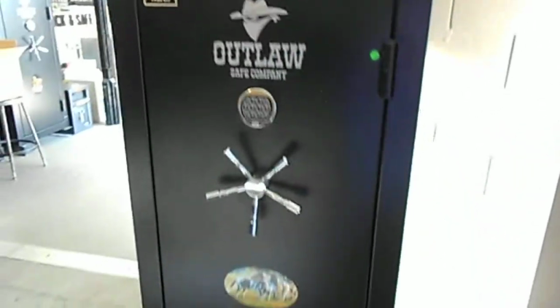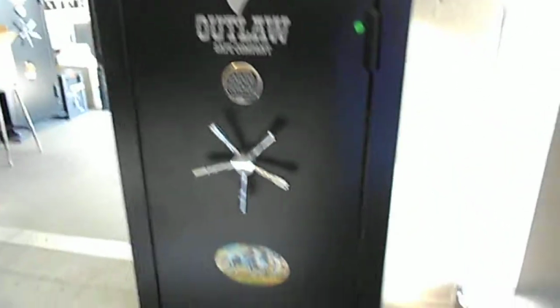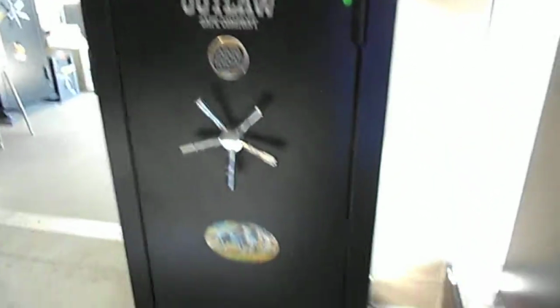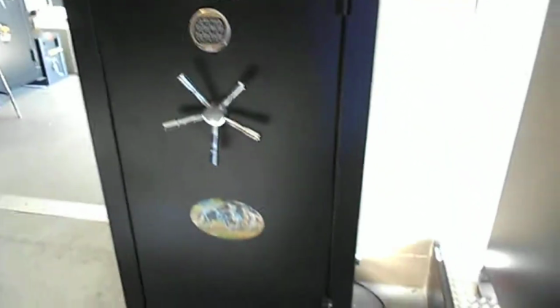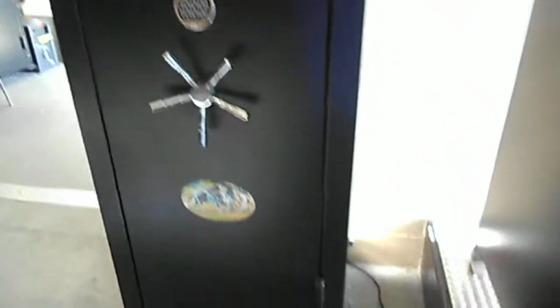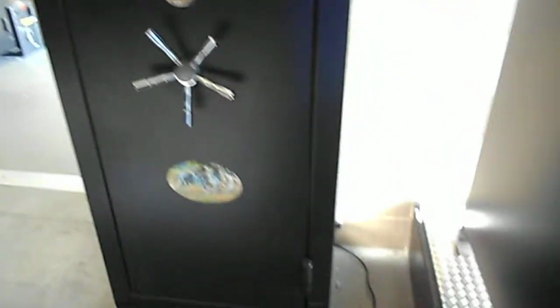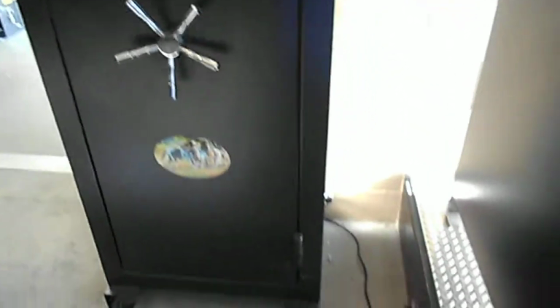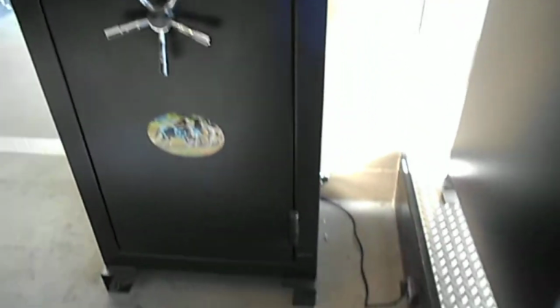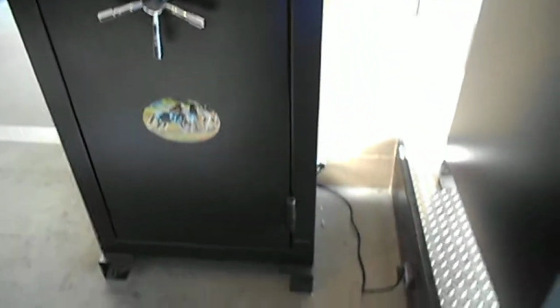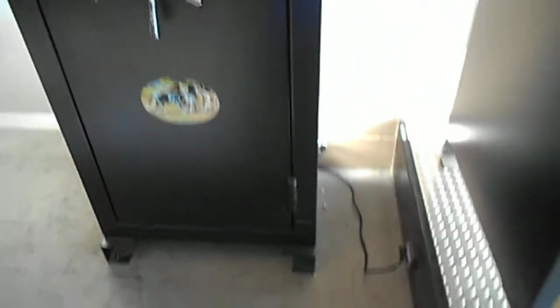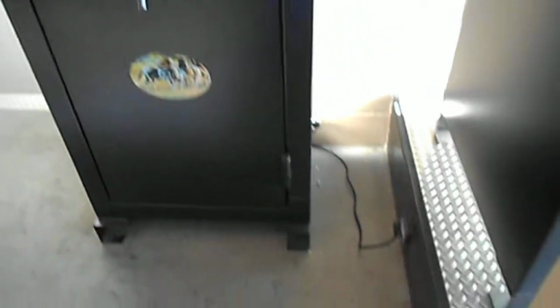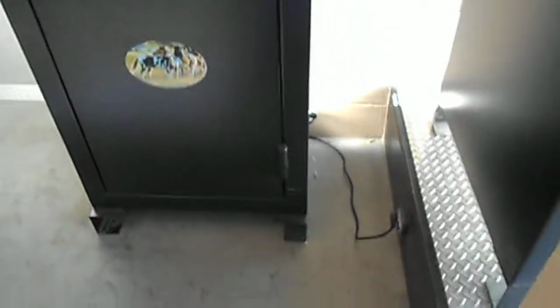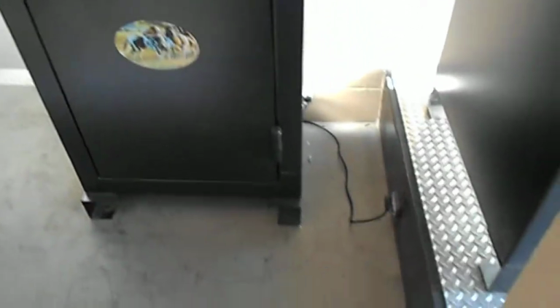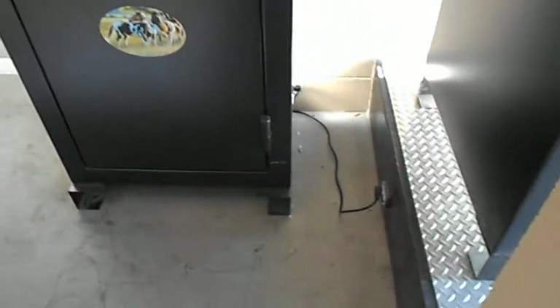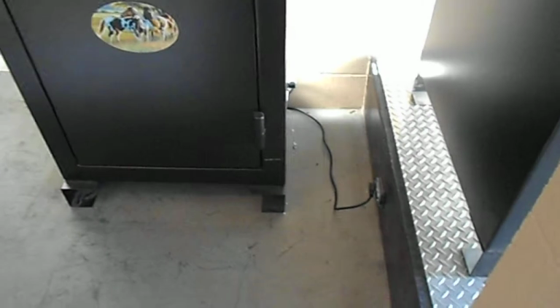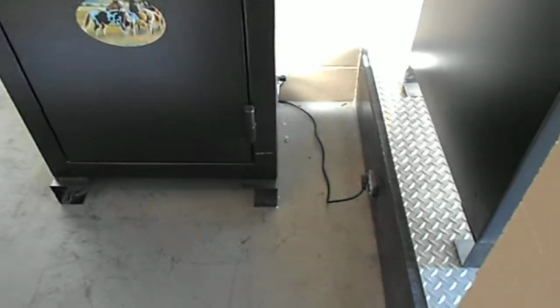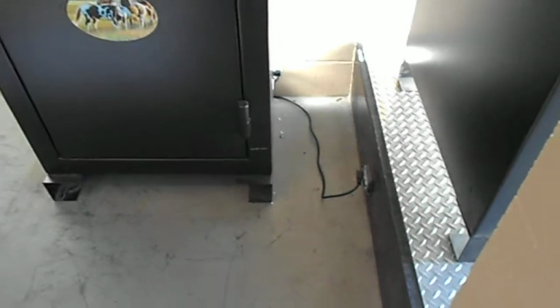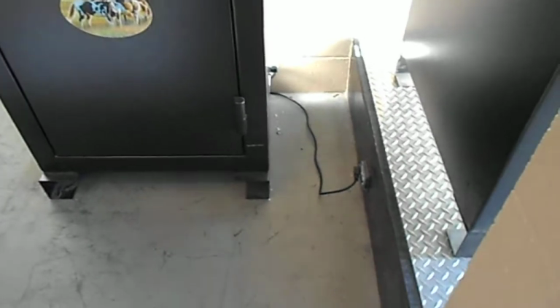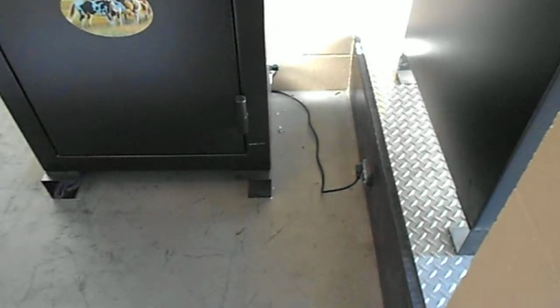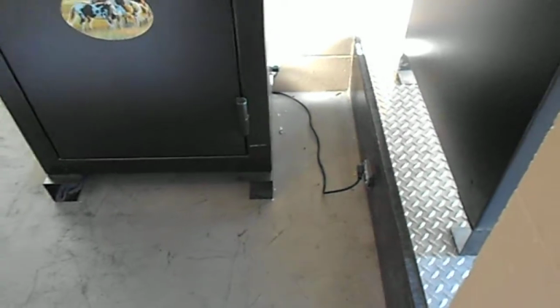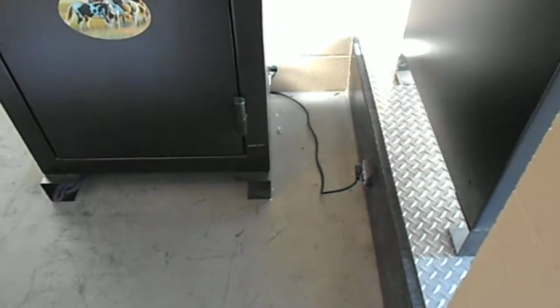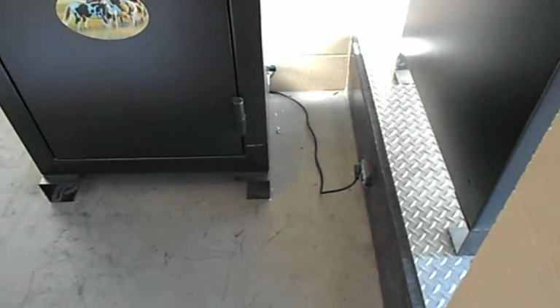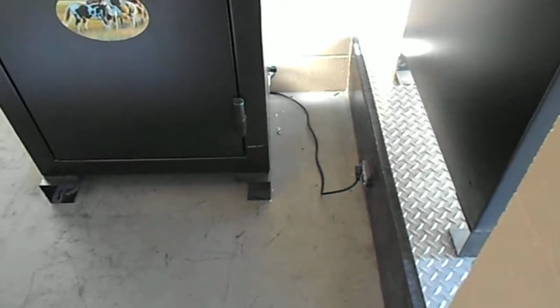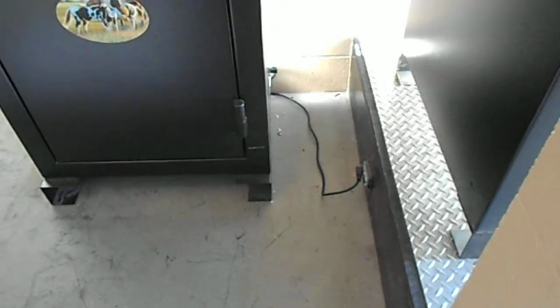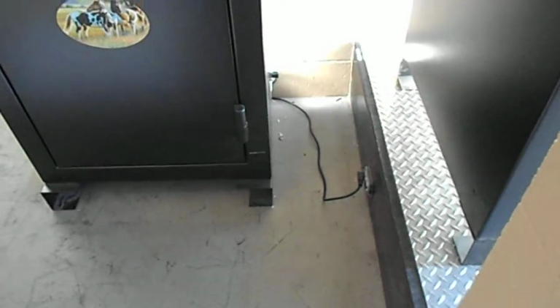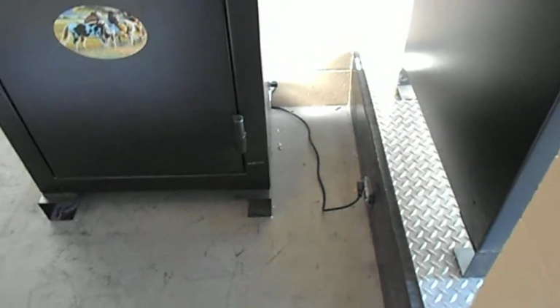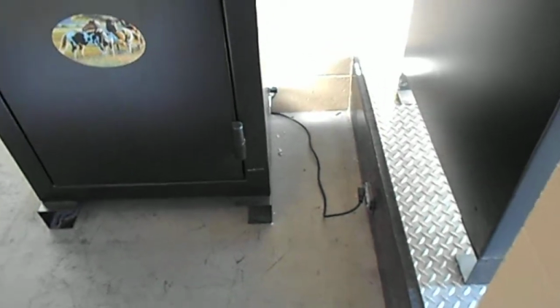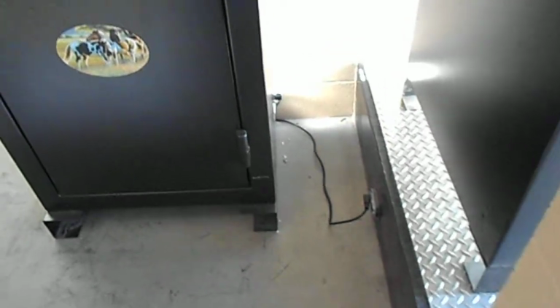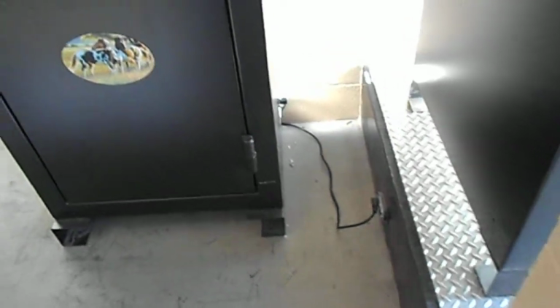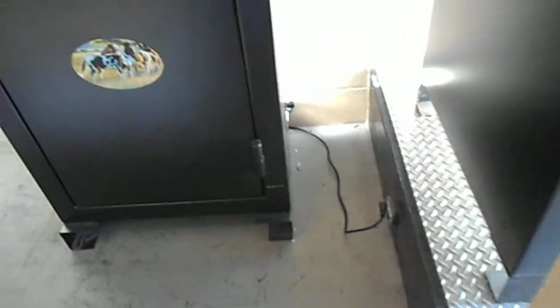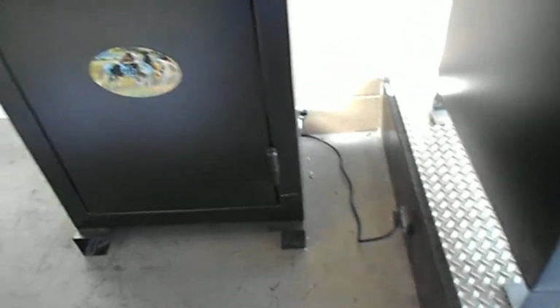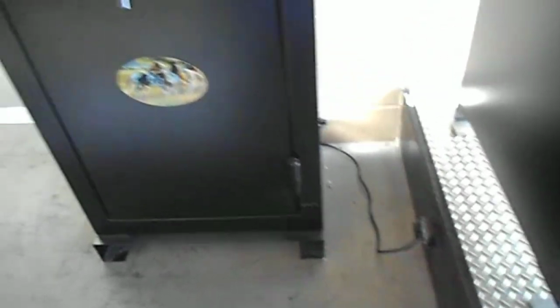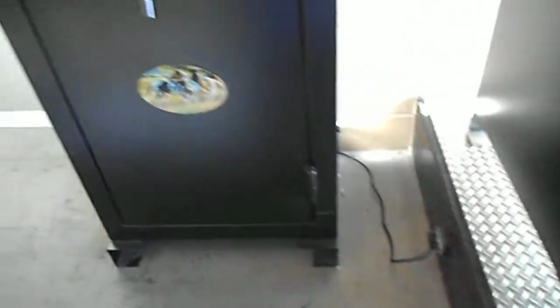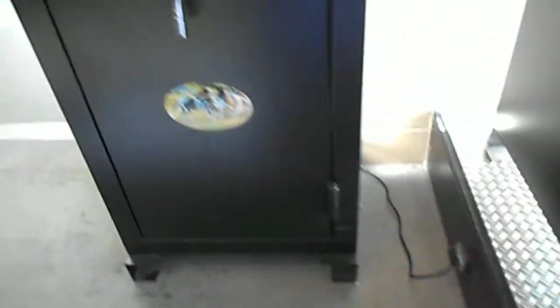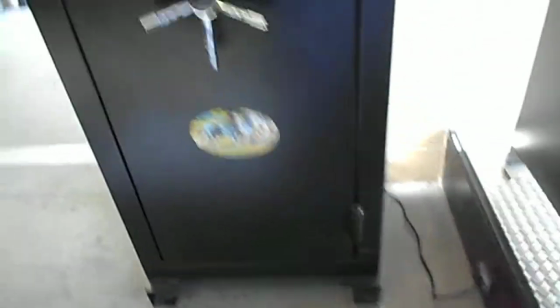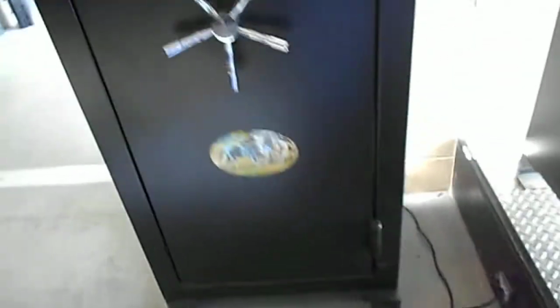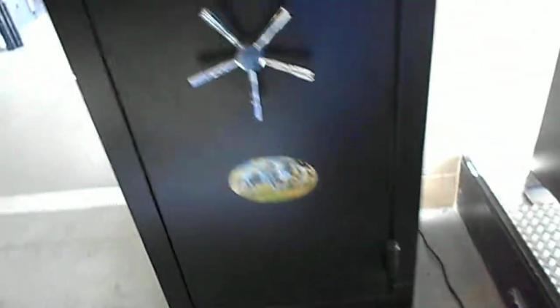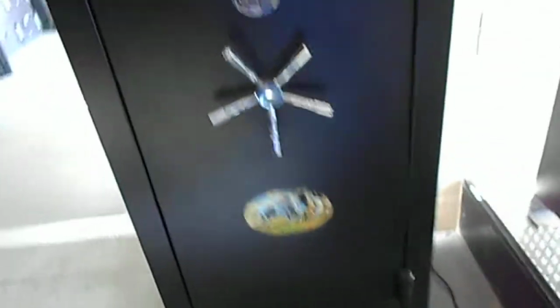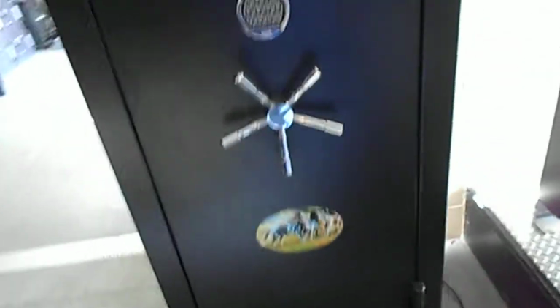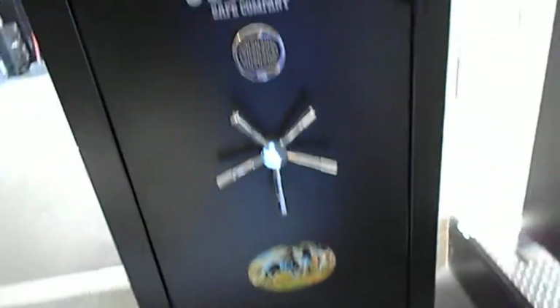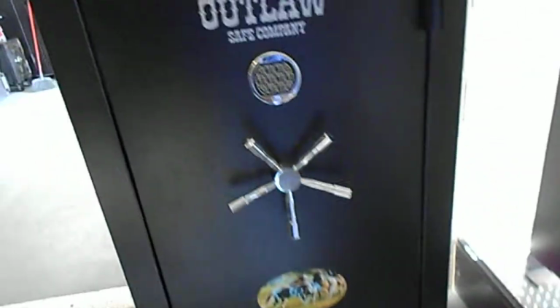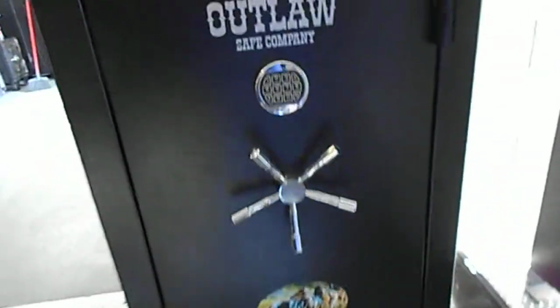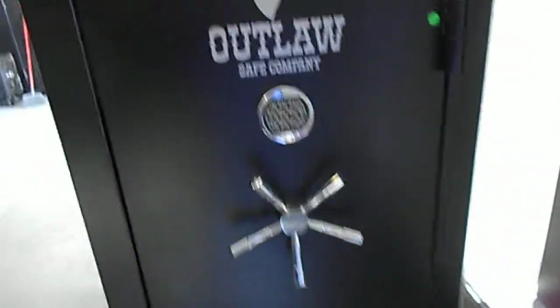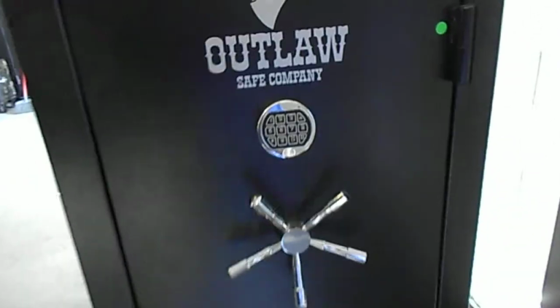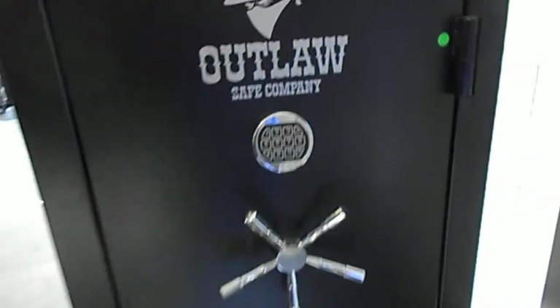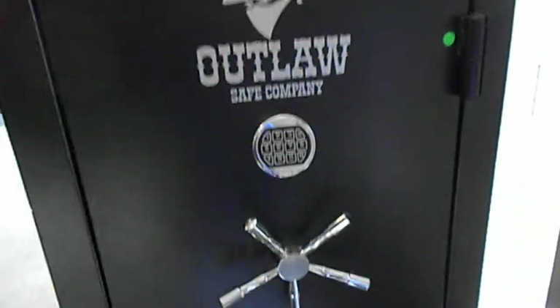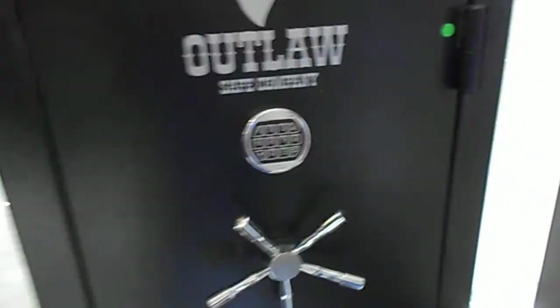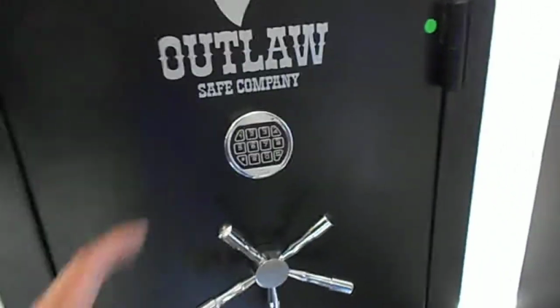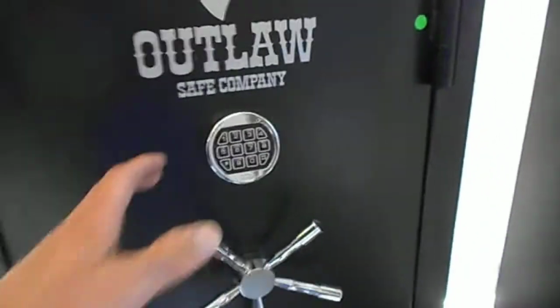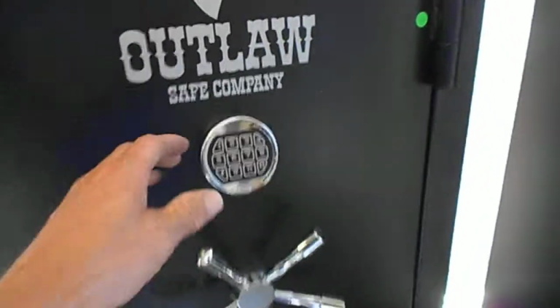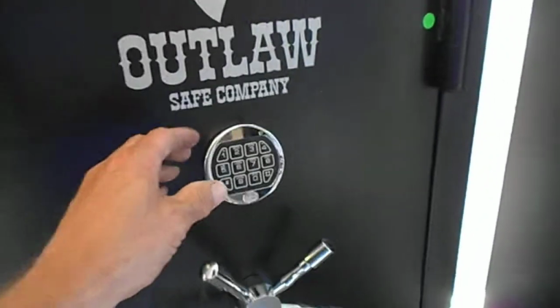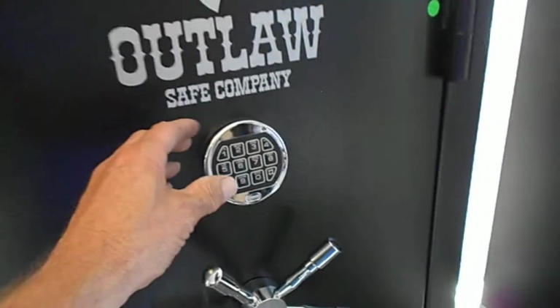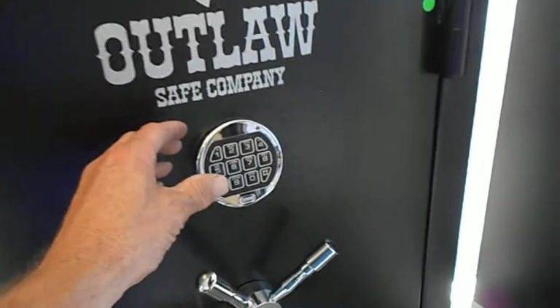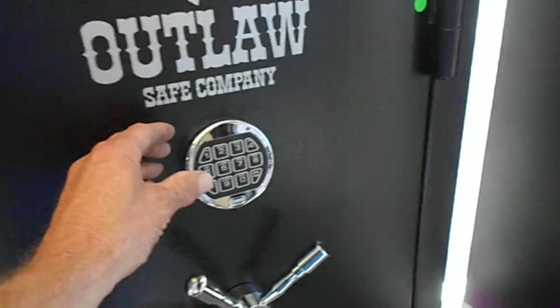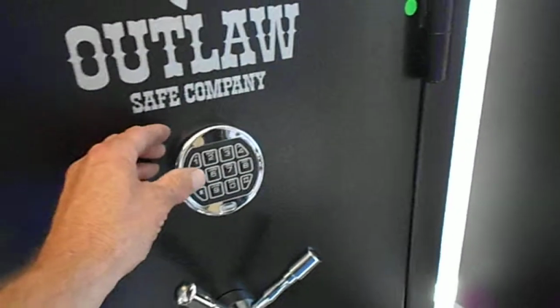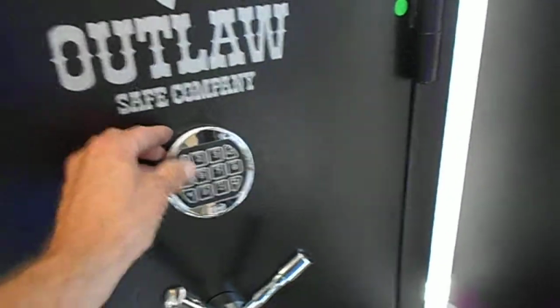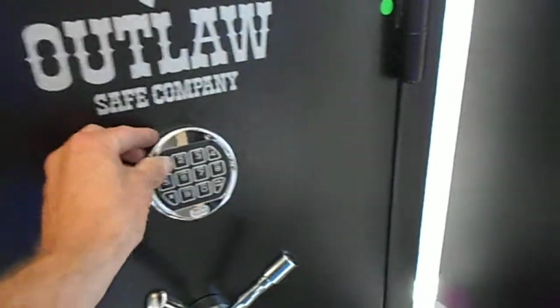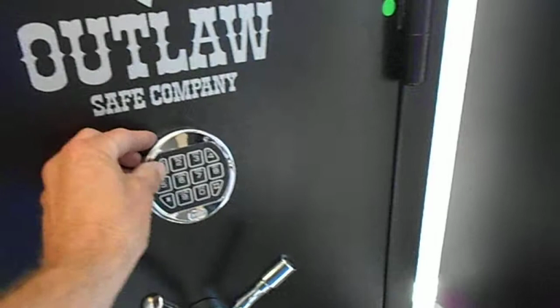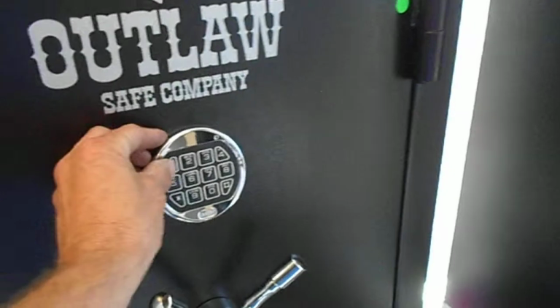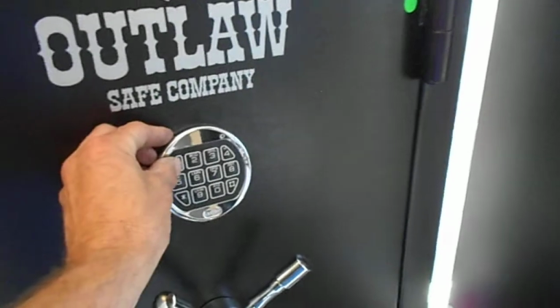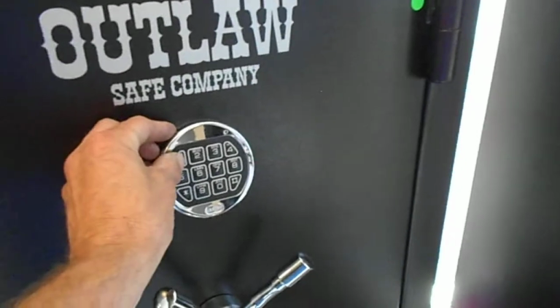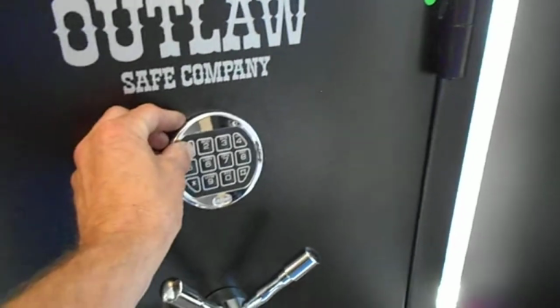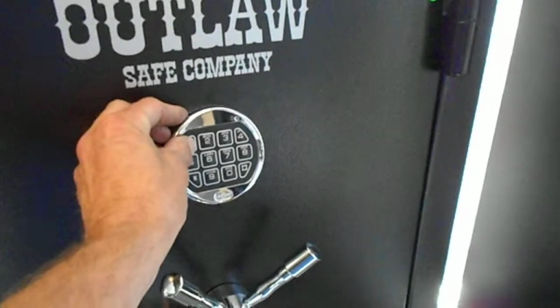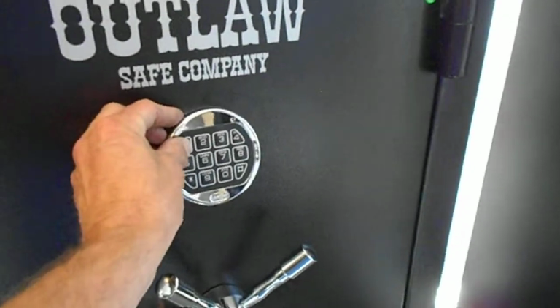This particular model — look at that outlet — it's got a plug-in factory installed outlet. I'll show you the features that this safe has.